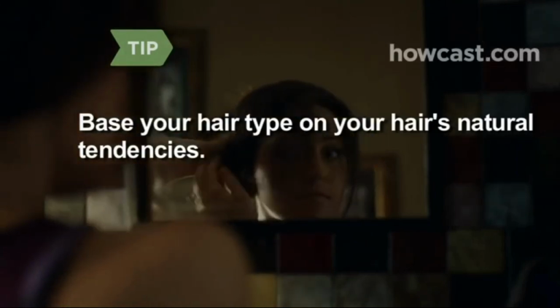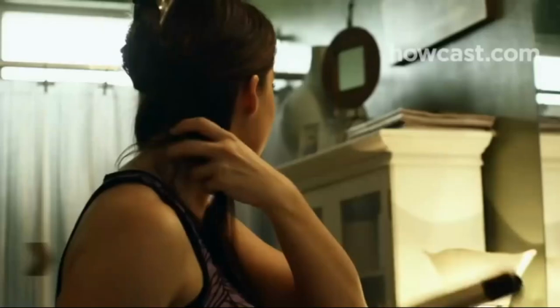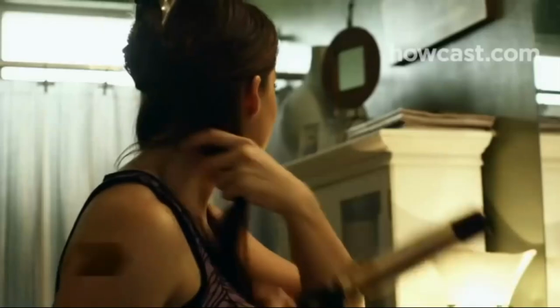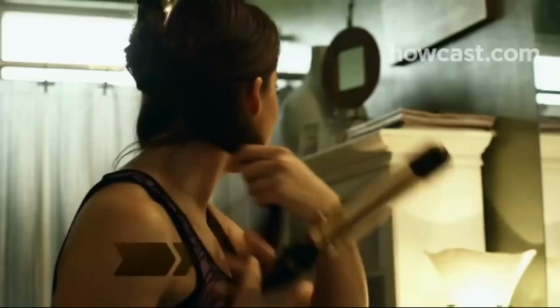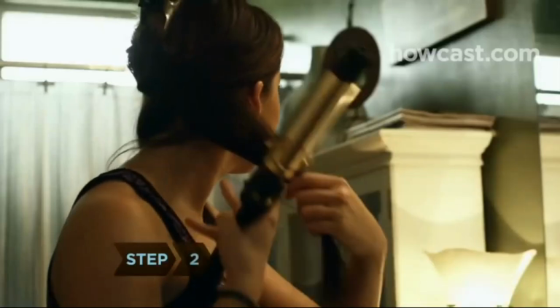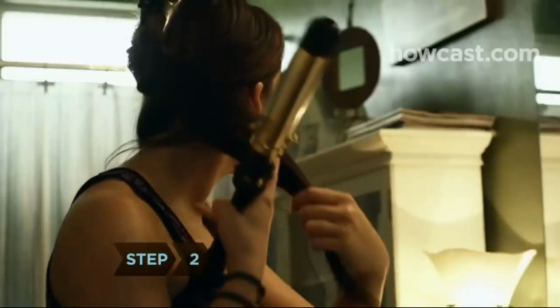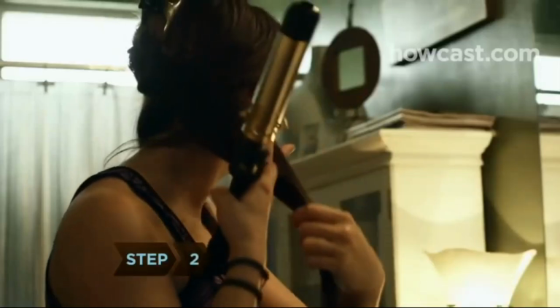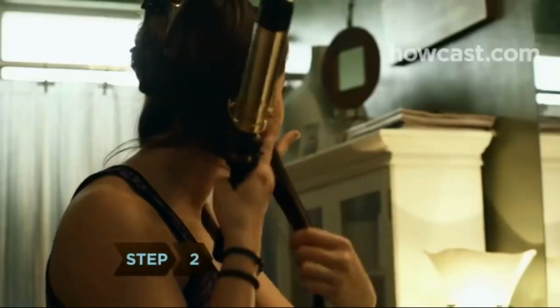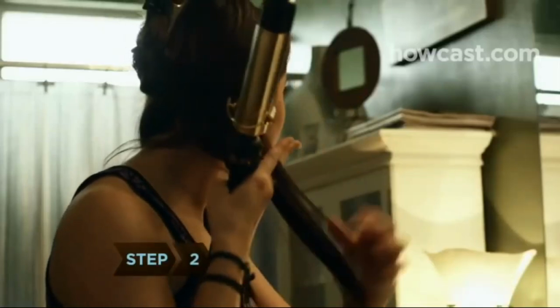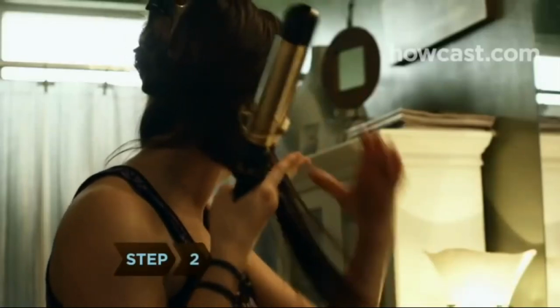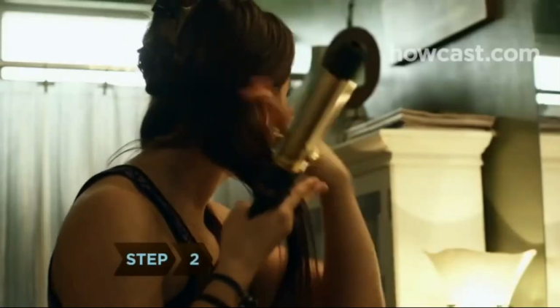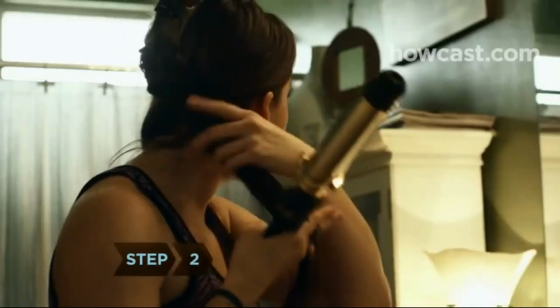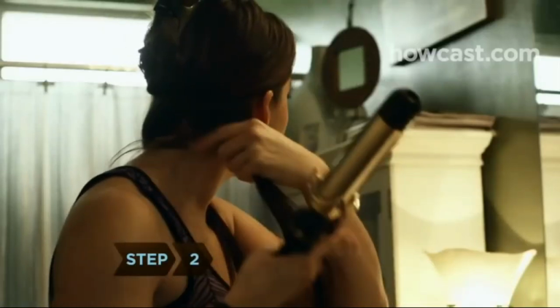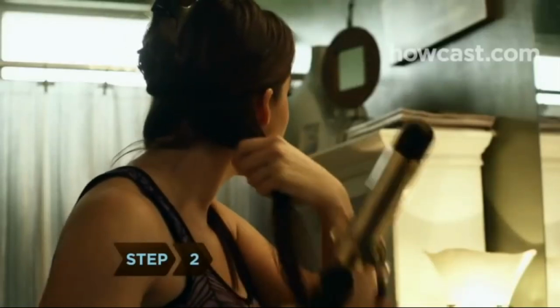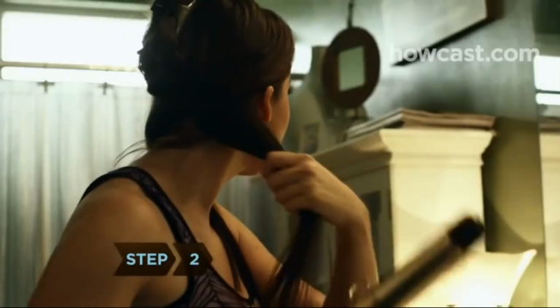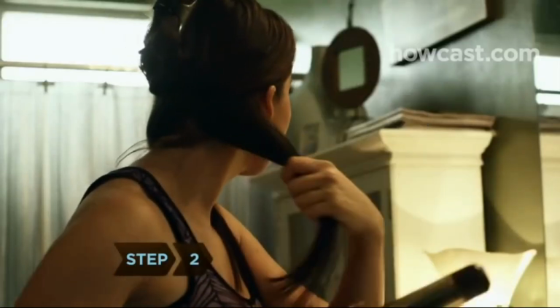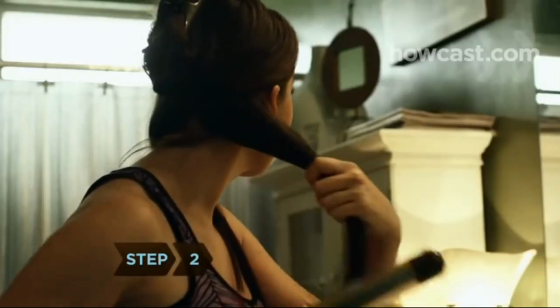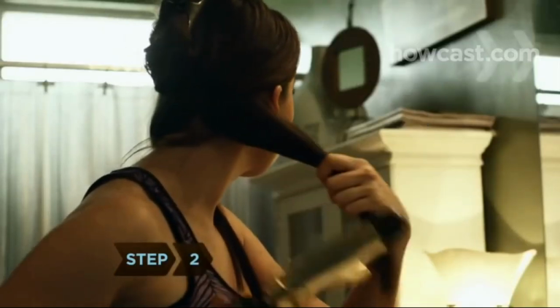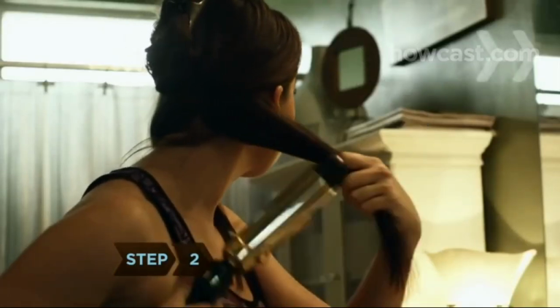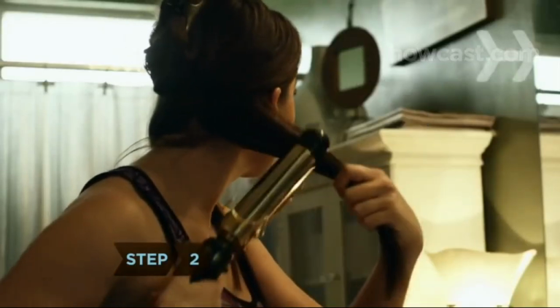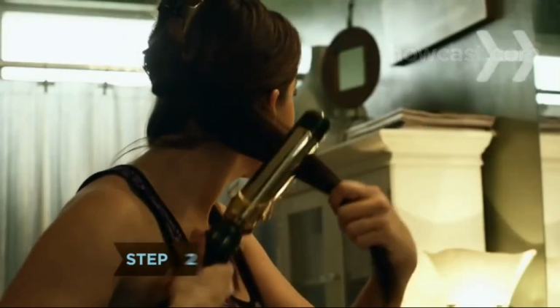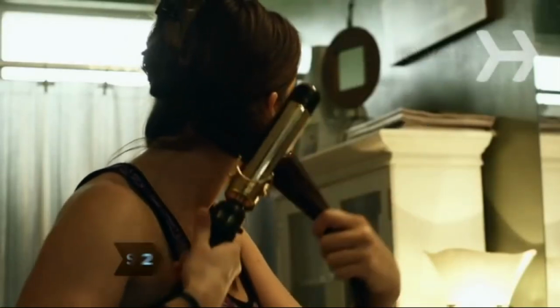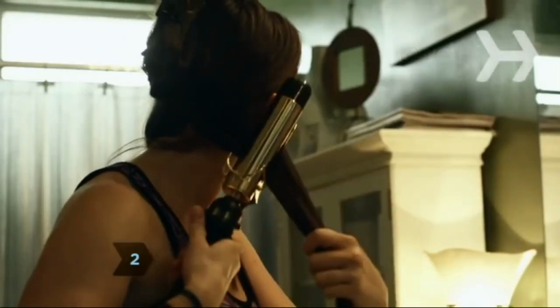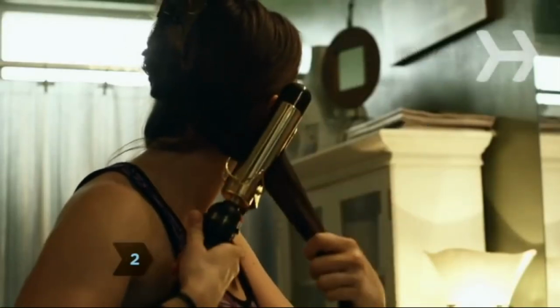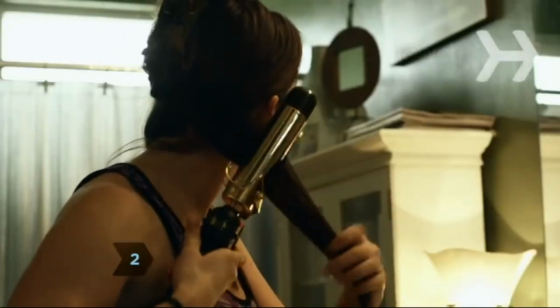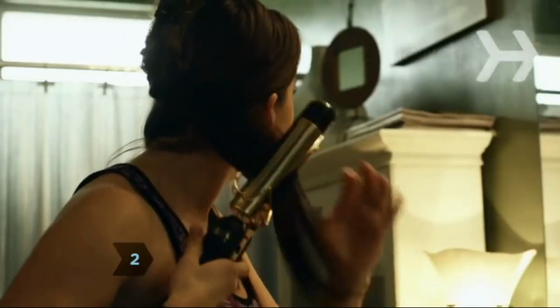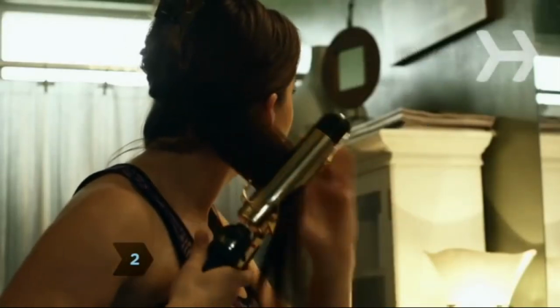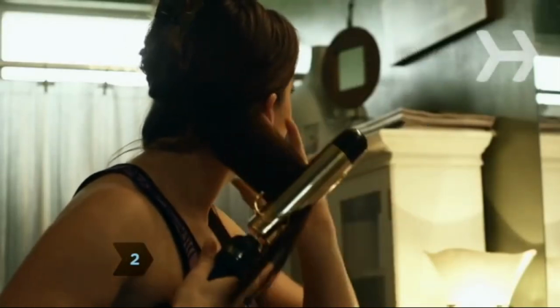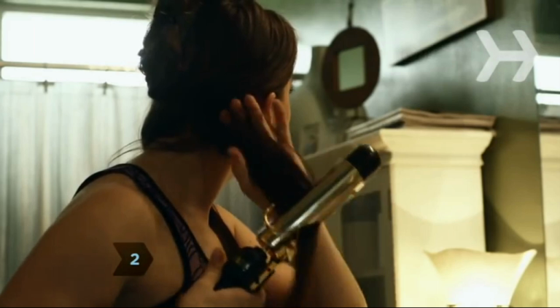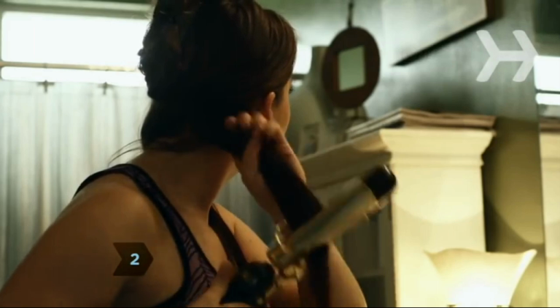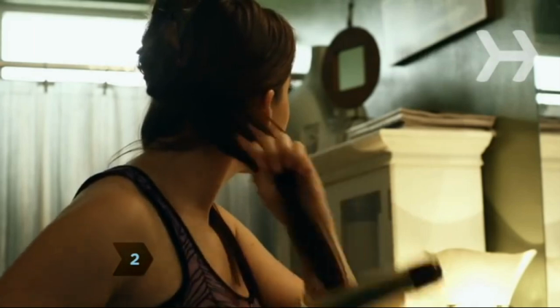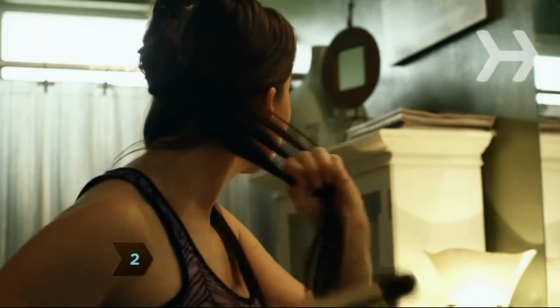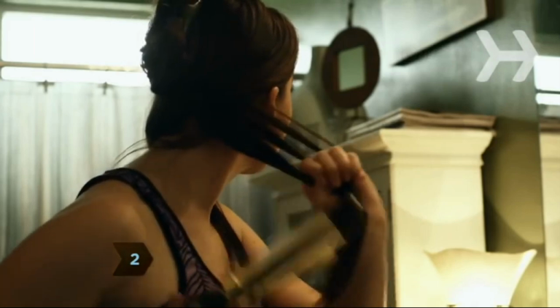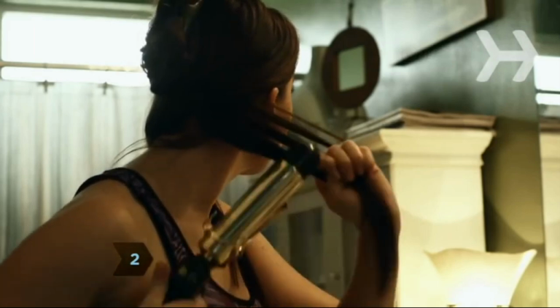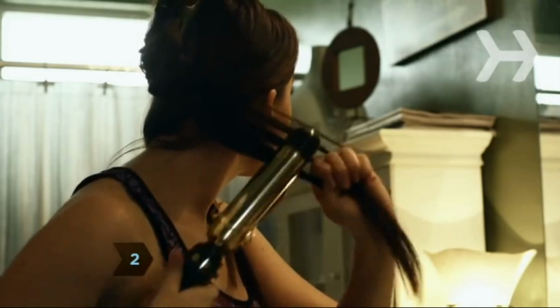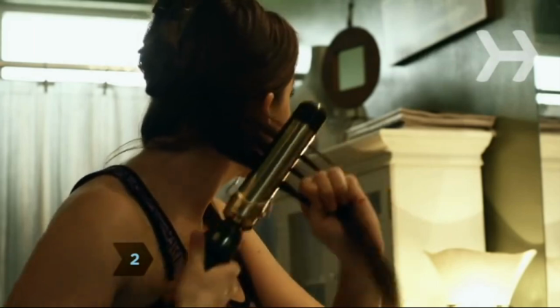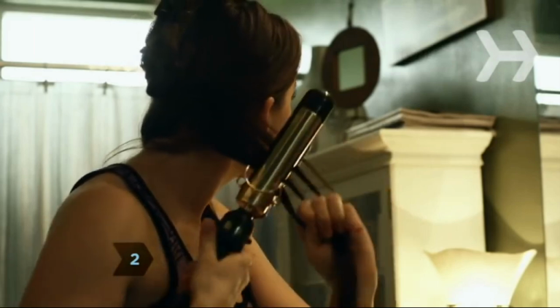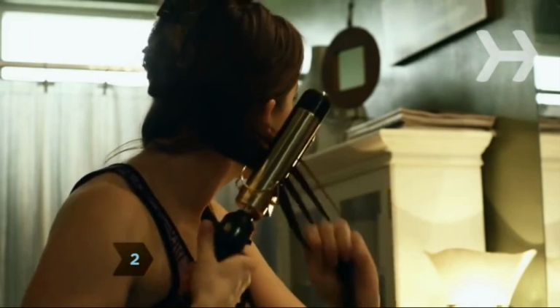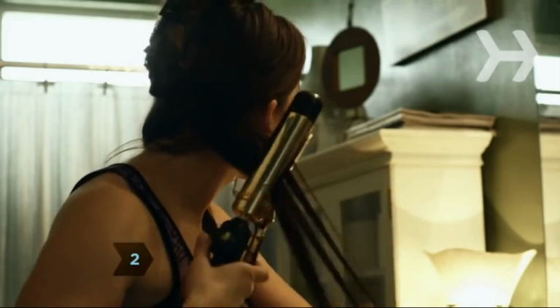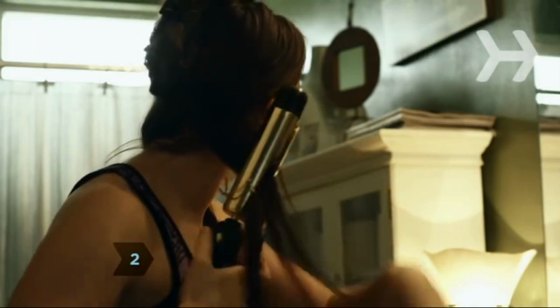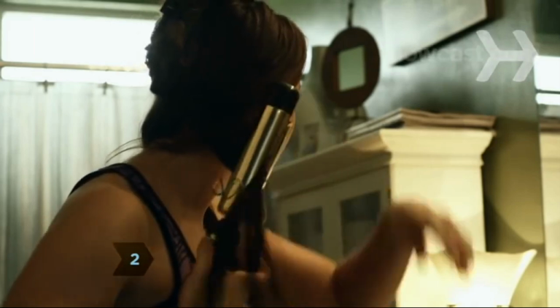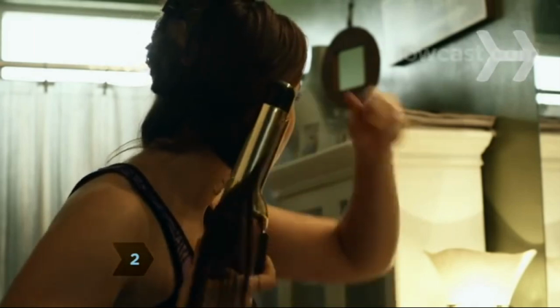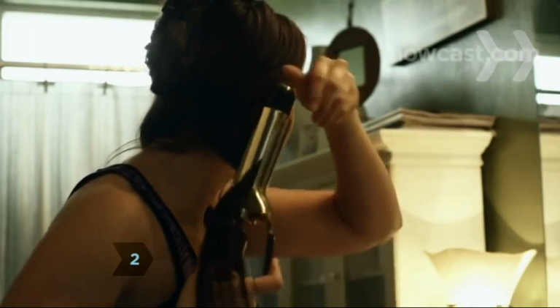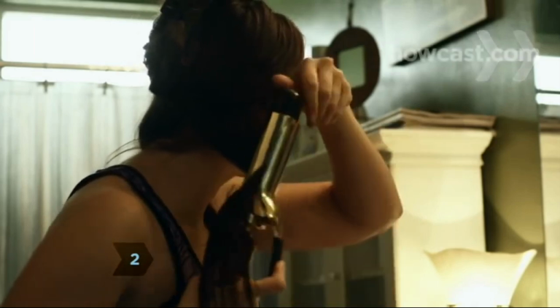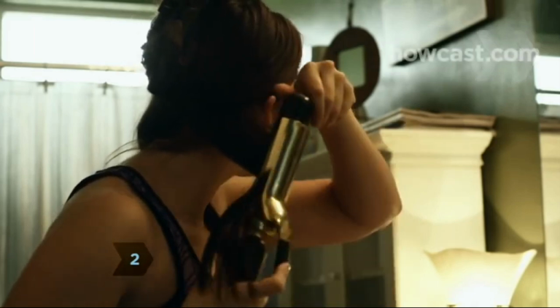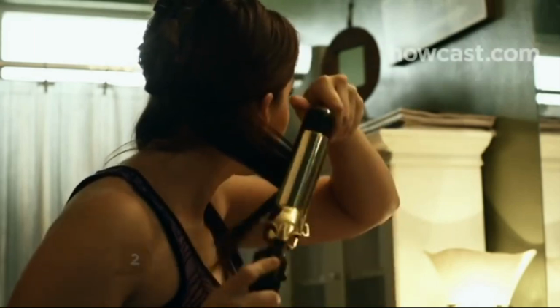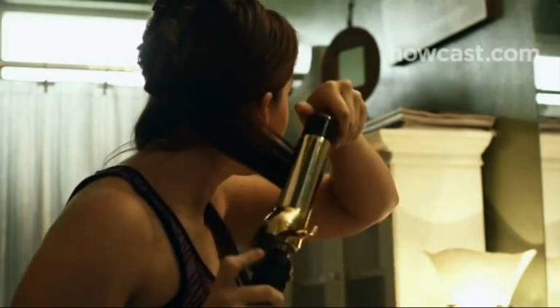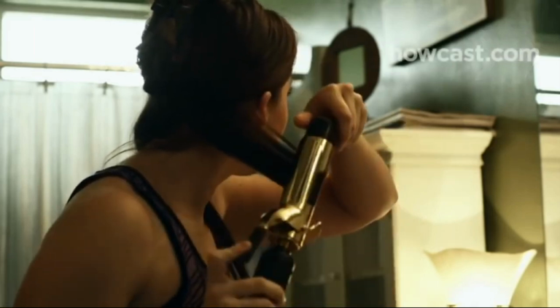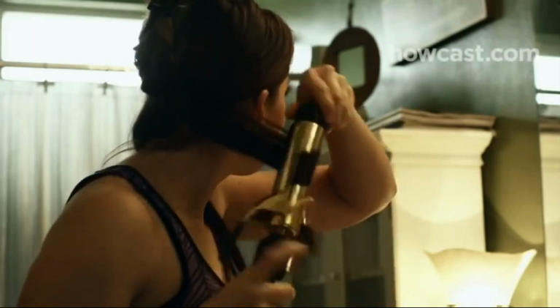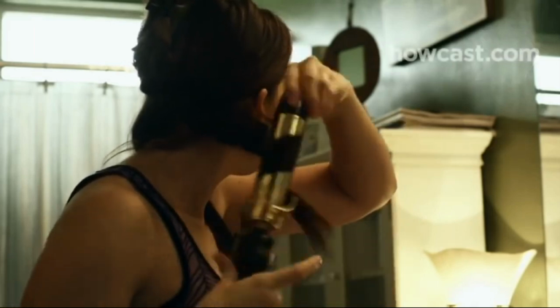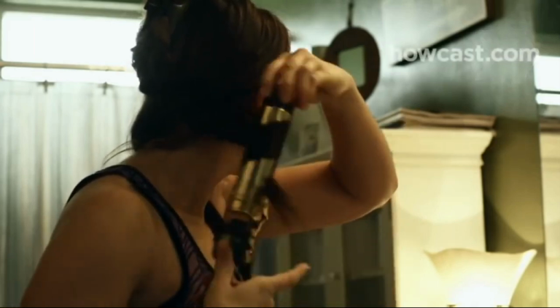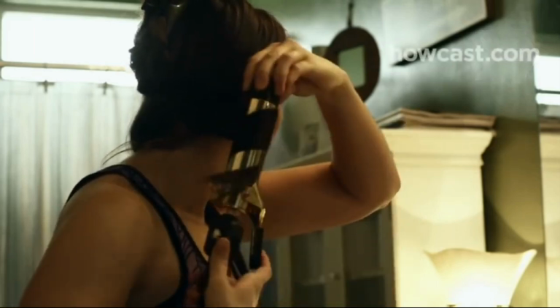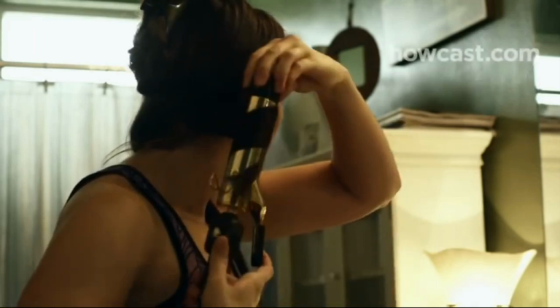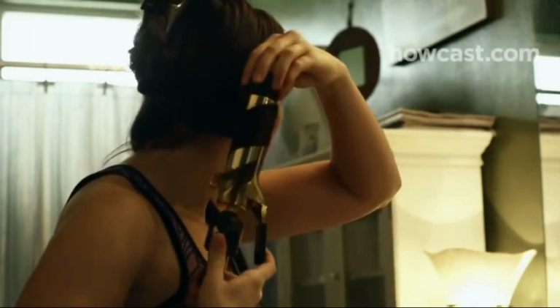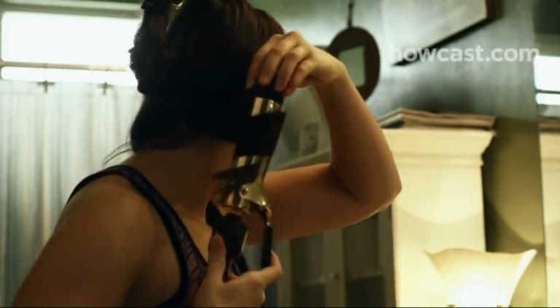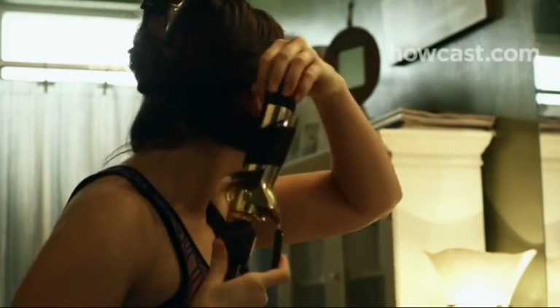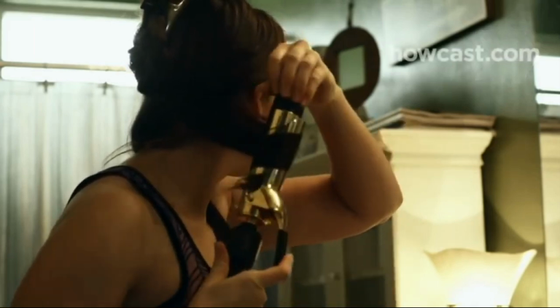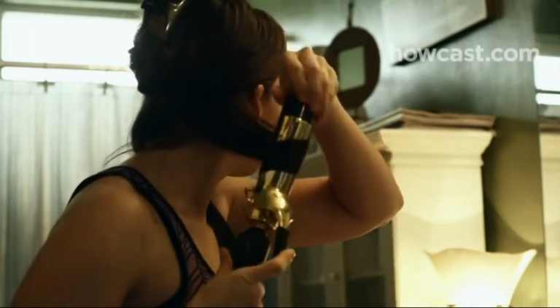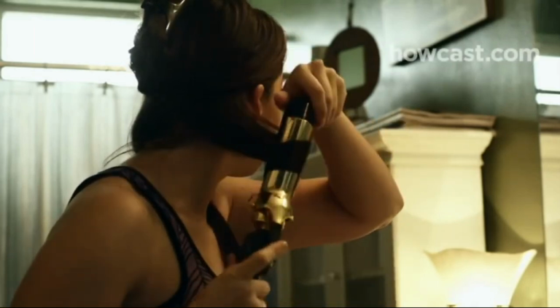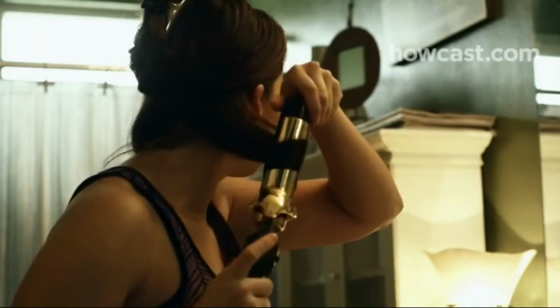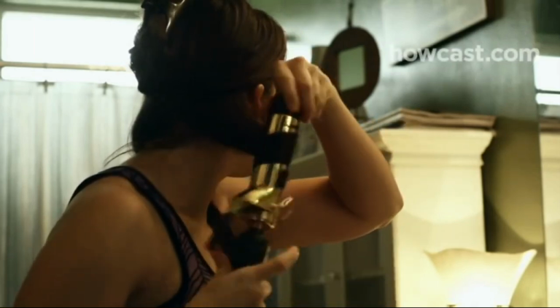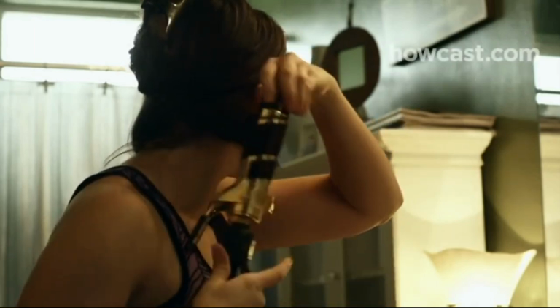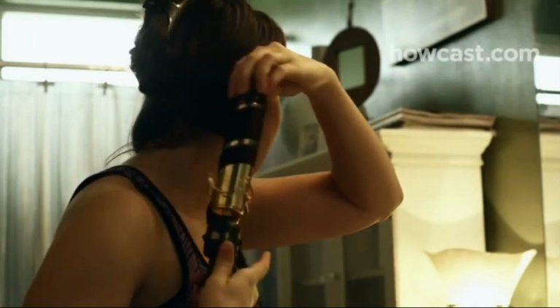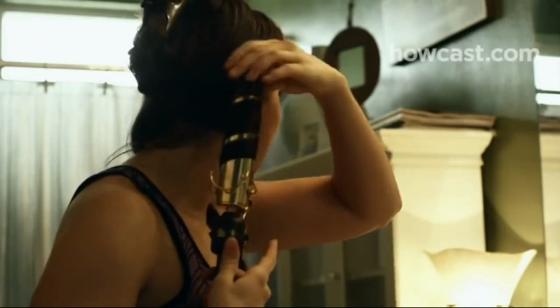Step 2. Assess your hair styling needs. If you blow dry, curl, or straighten your hair, you'll need a special brush.